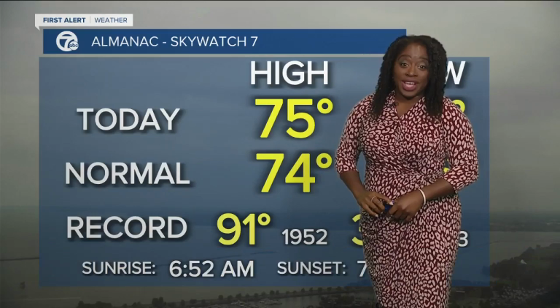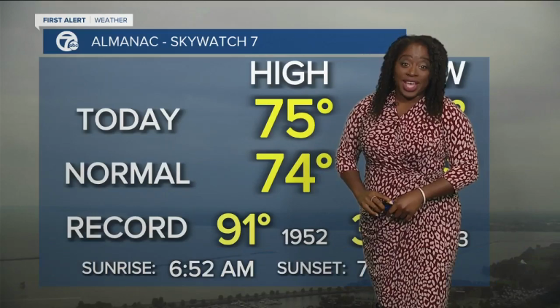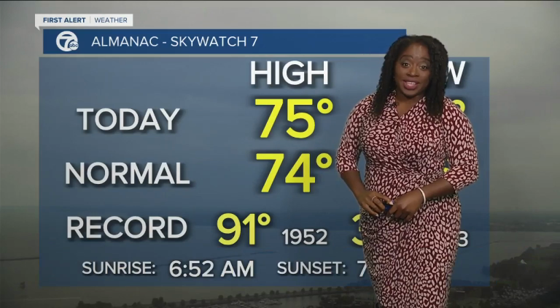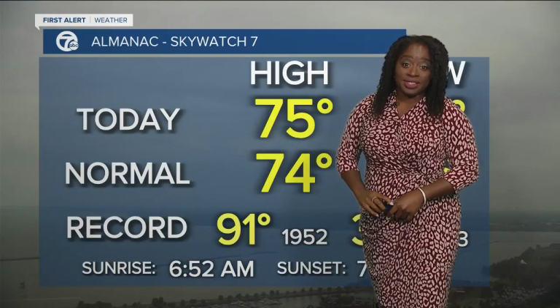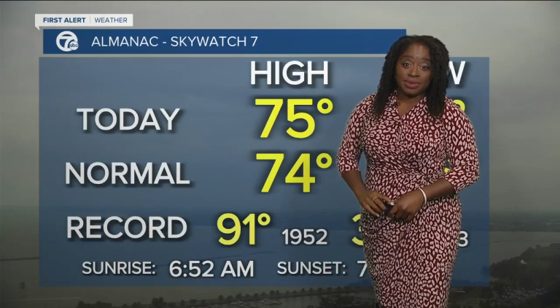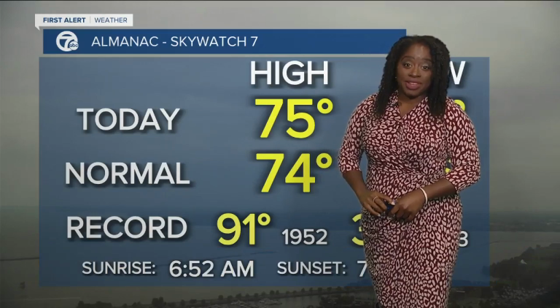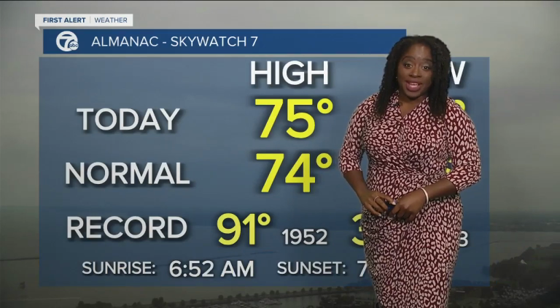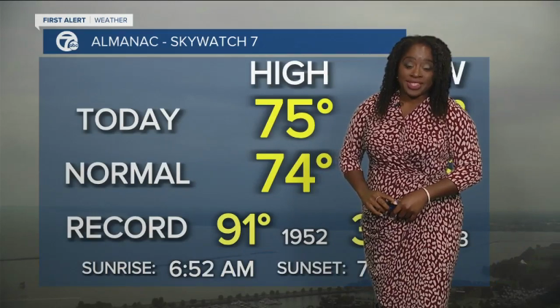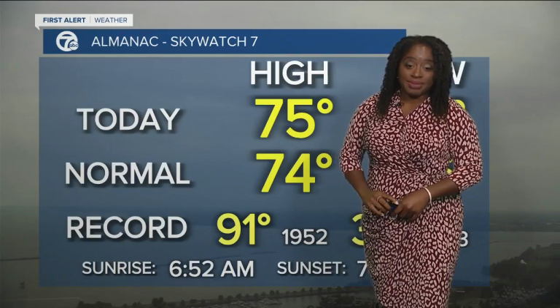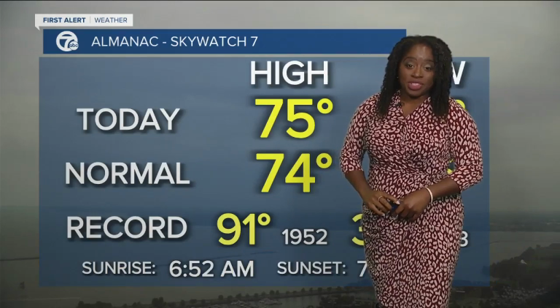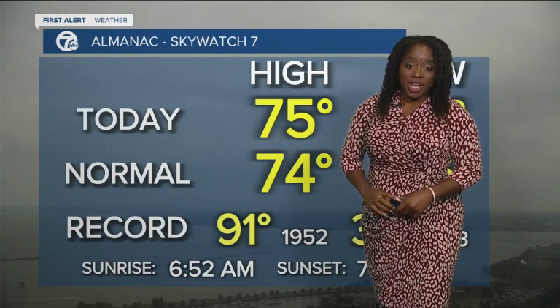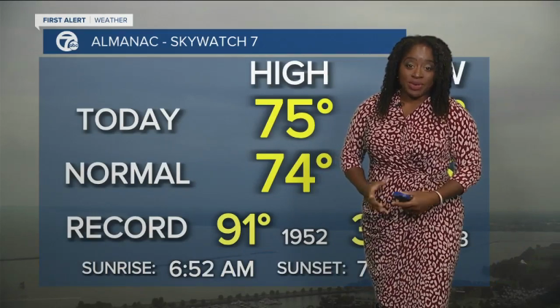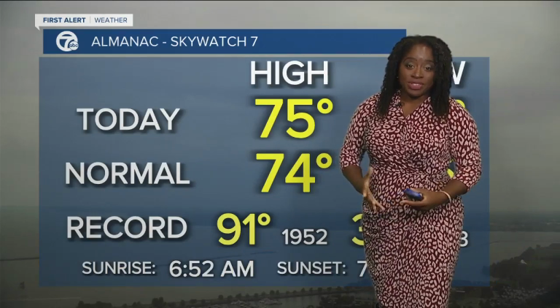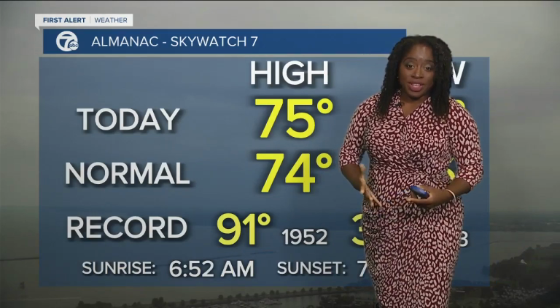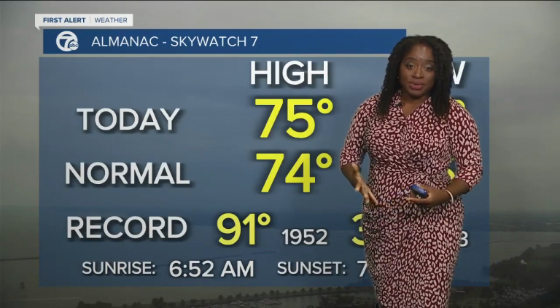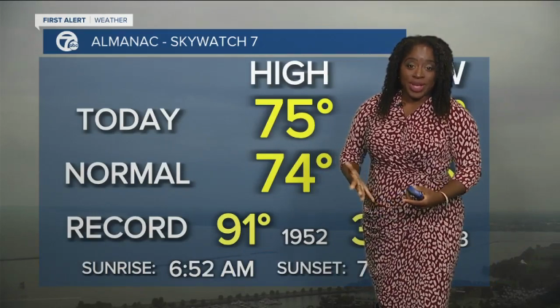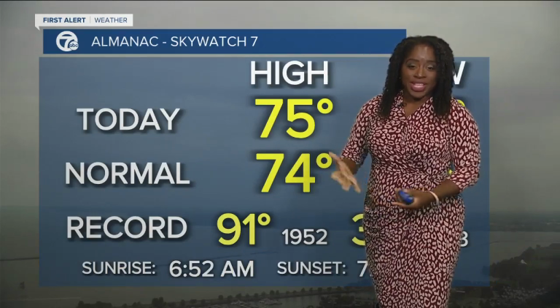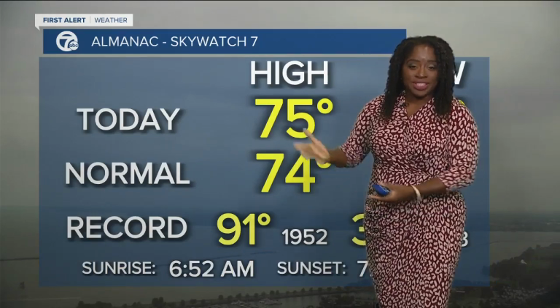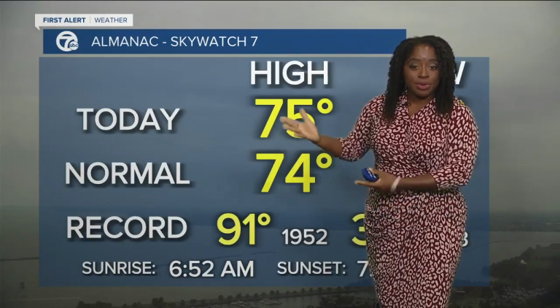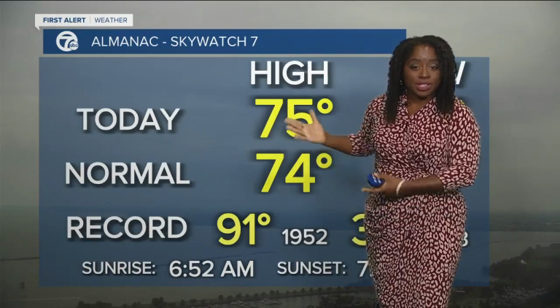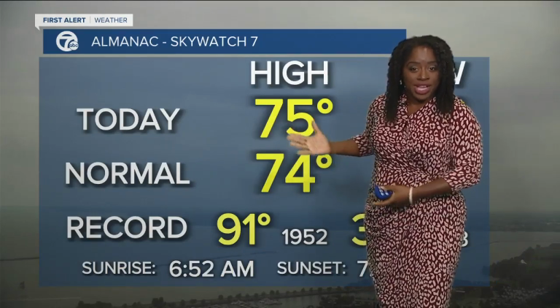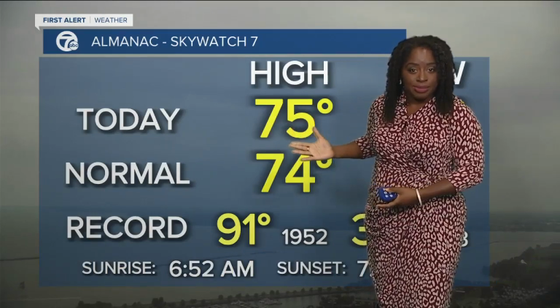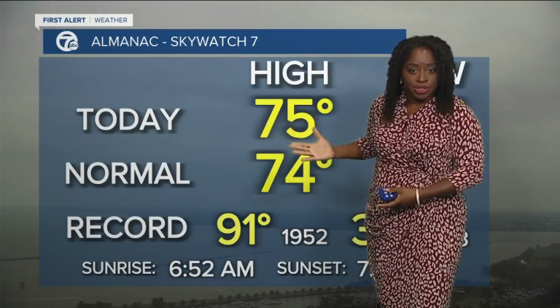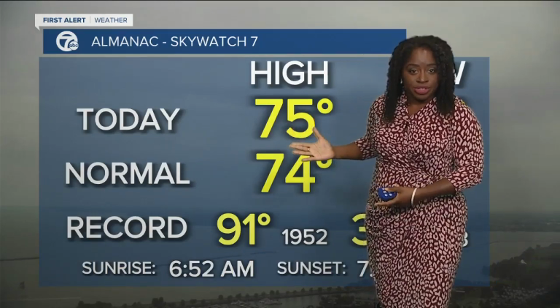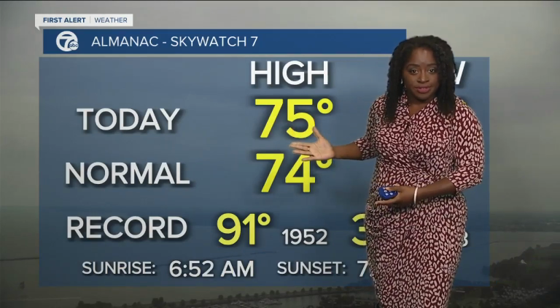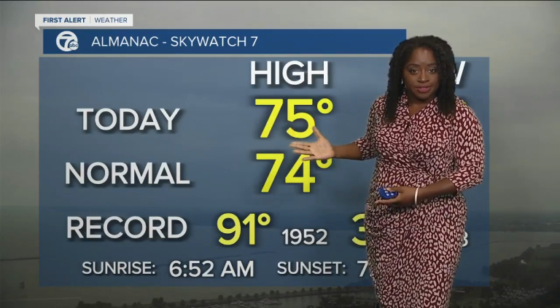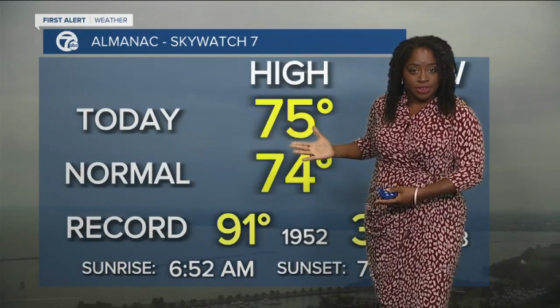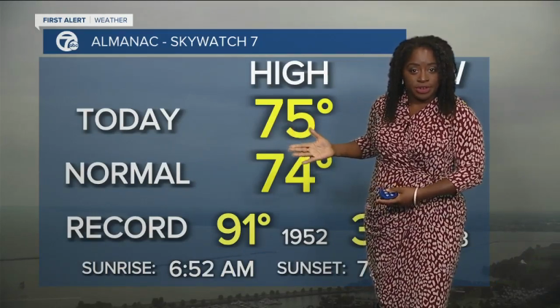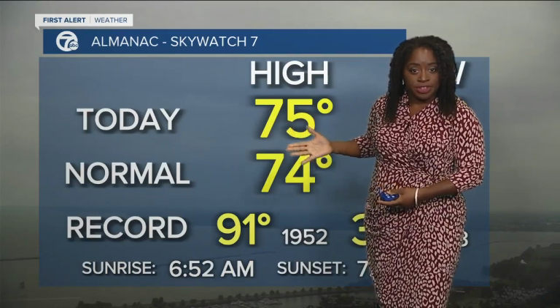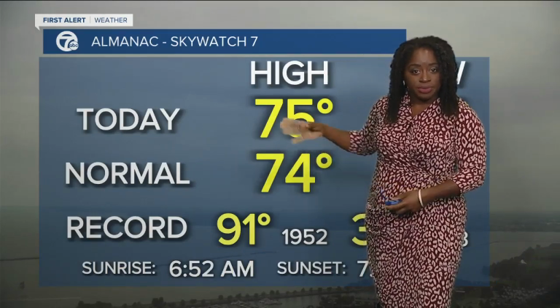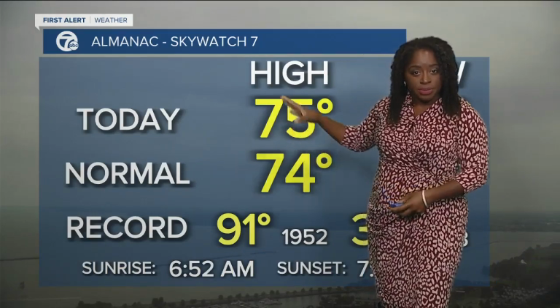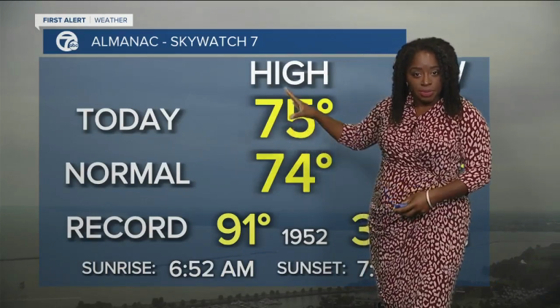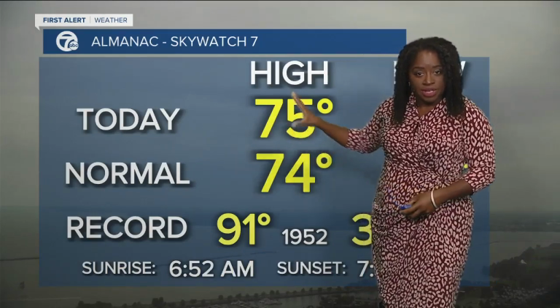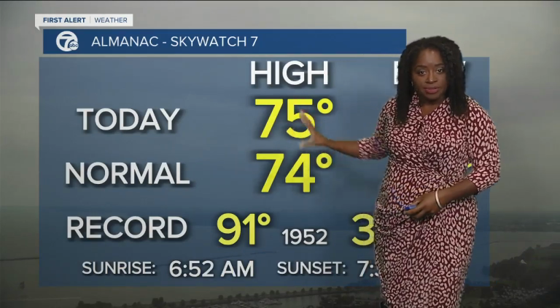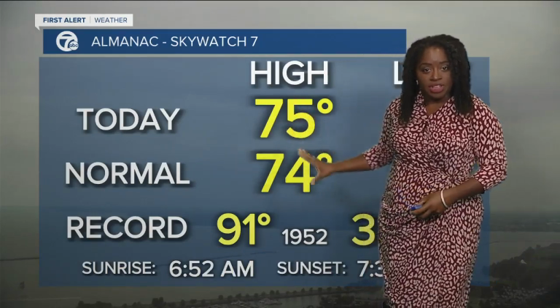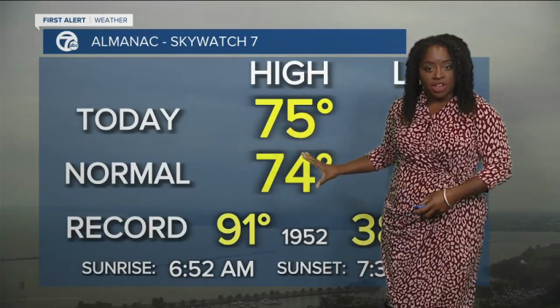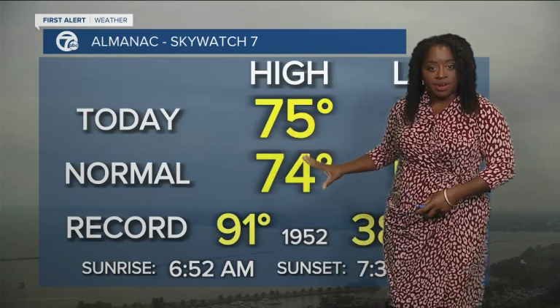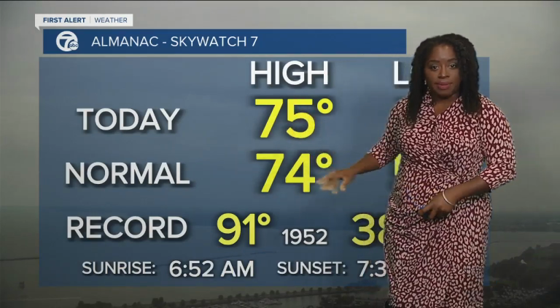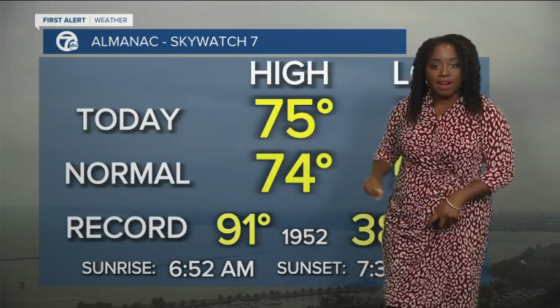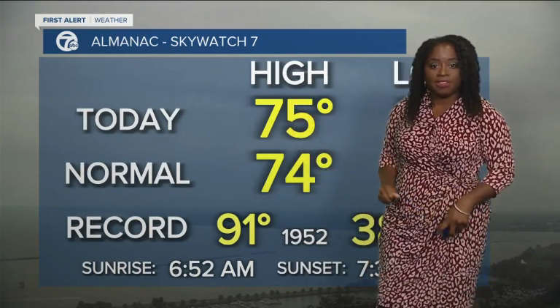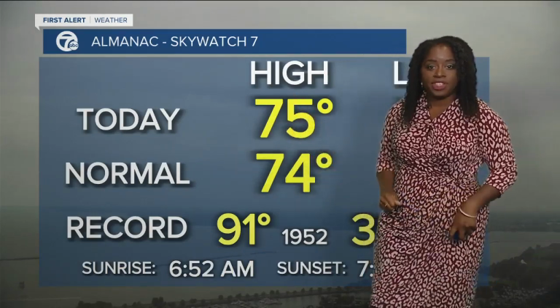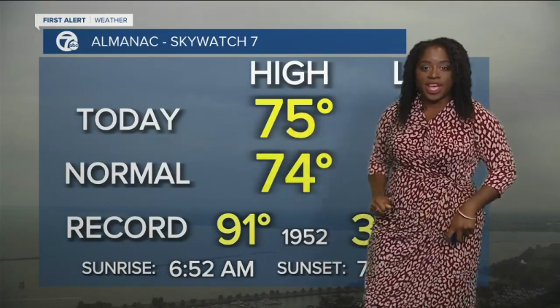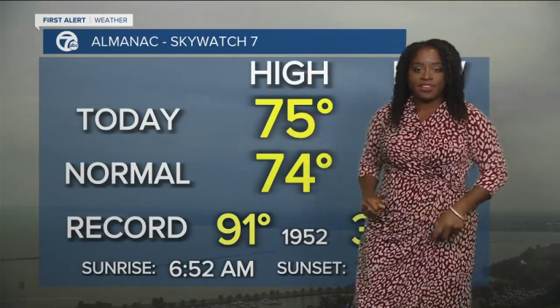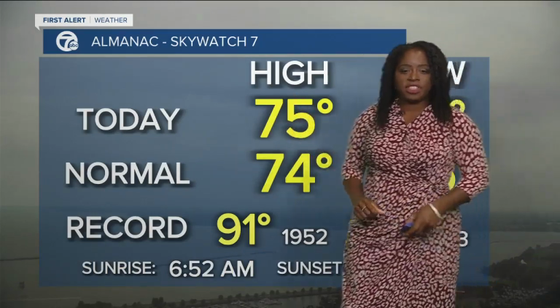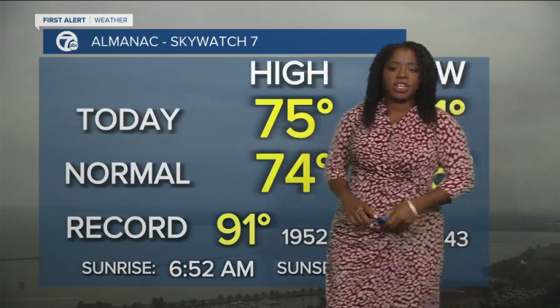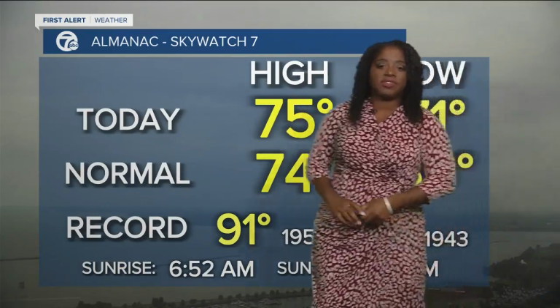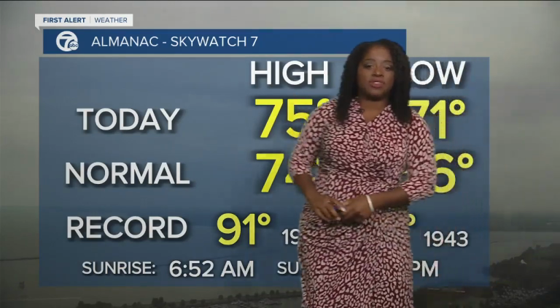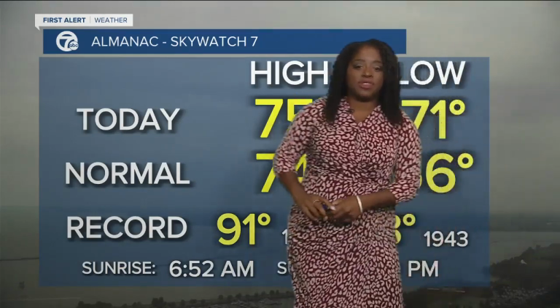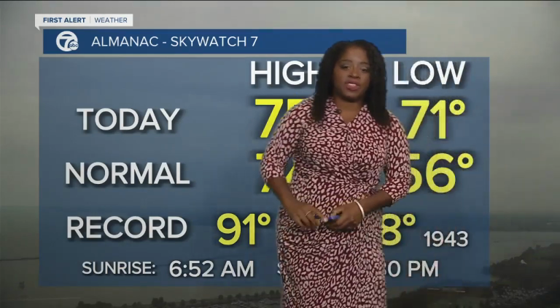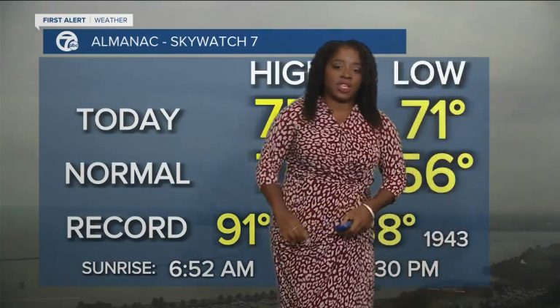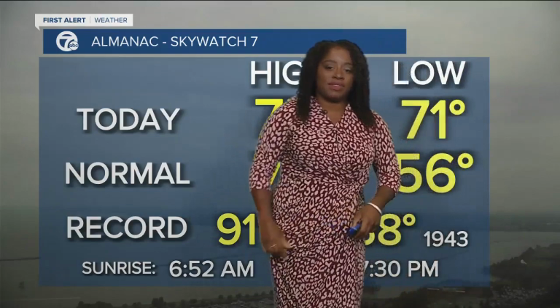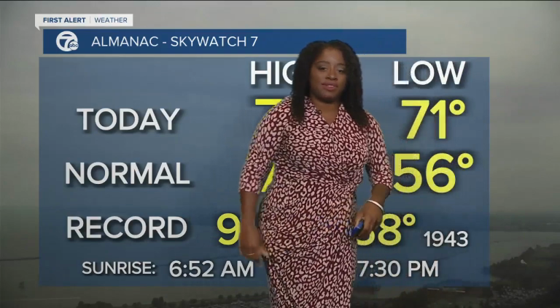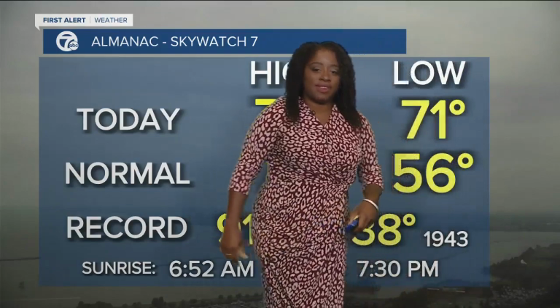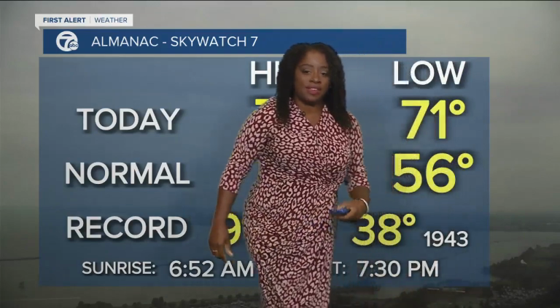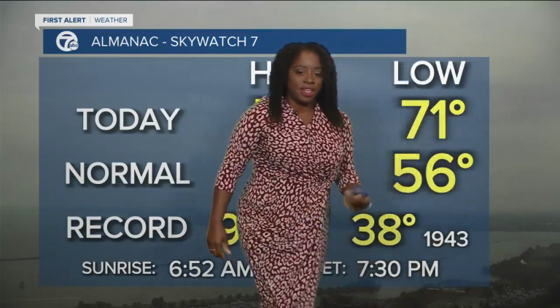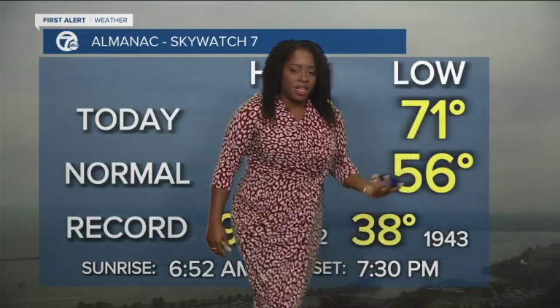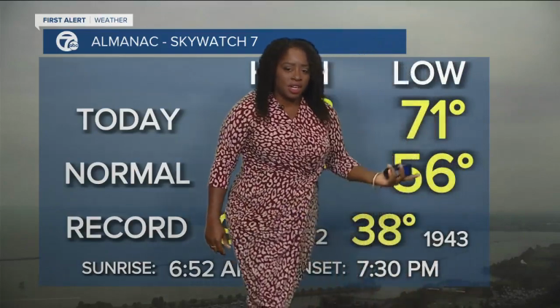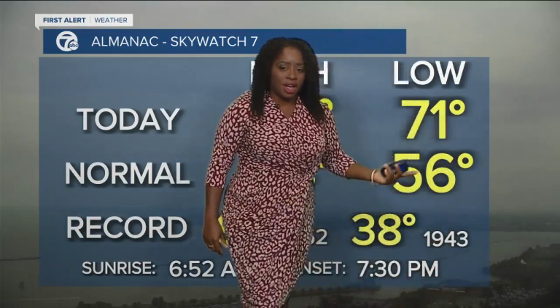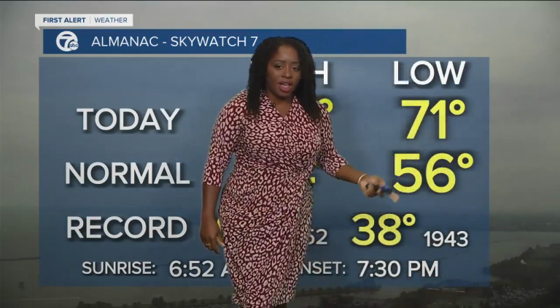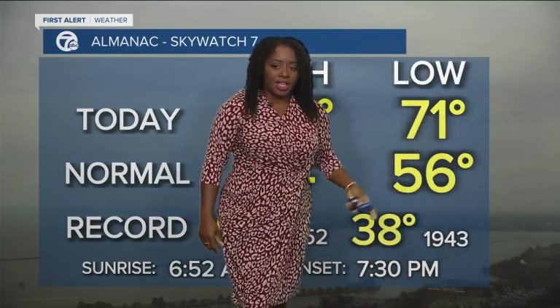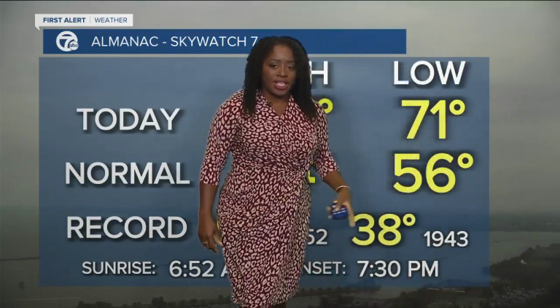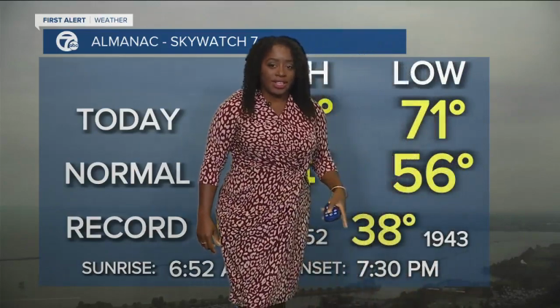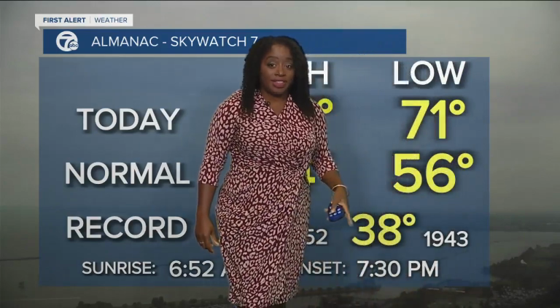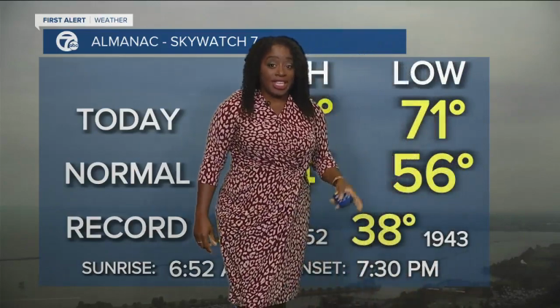We've got some showers on the way. Let's start with temperatures first — we're pretty much on par for the average: 74, 75, call it even.